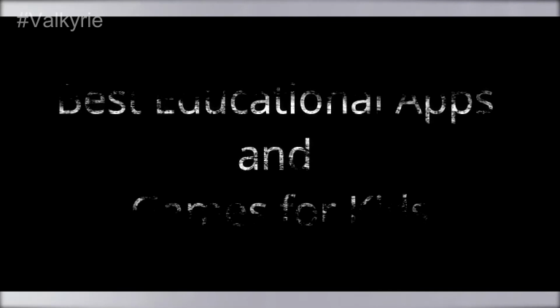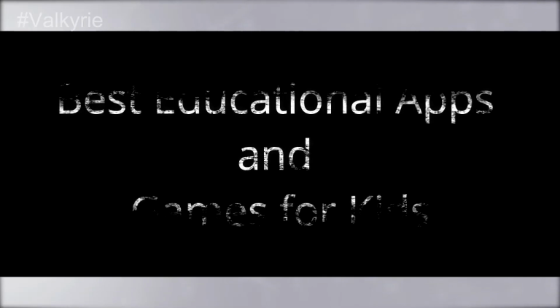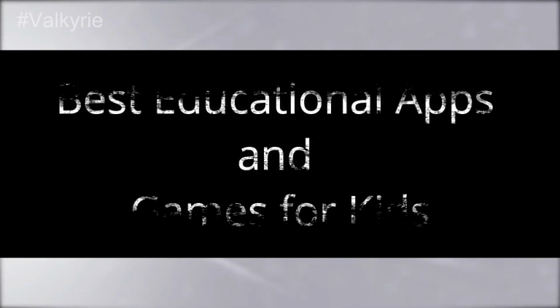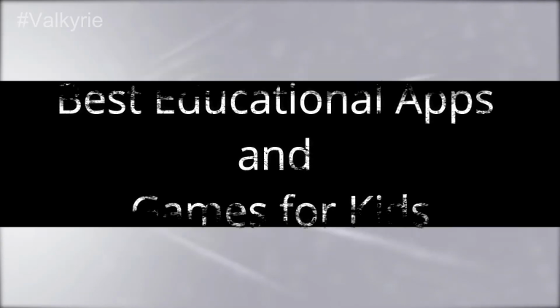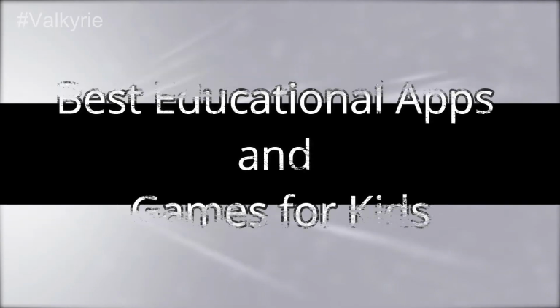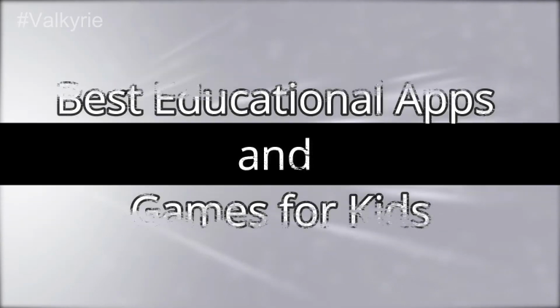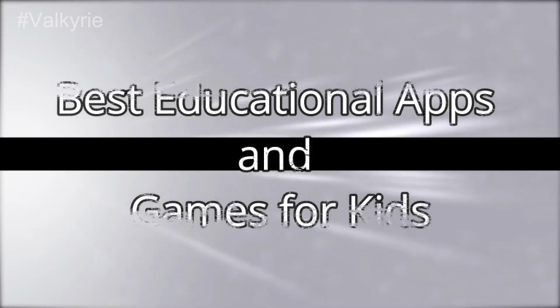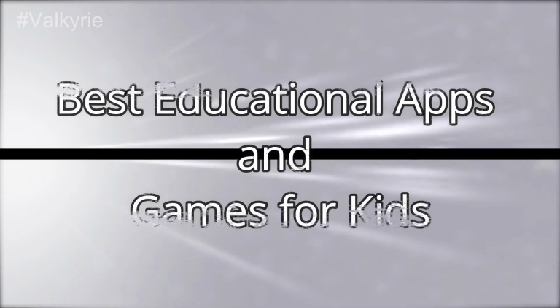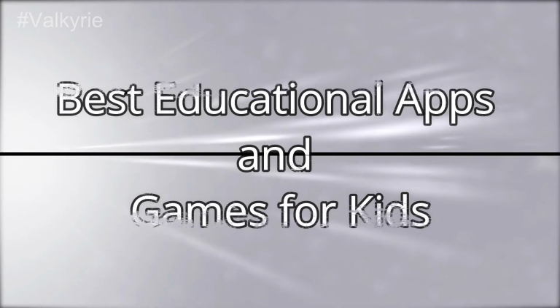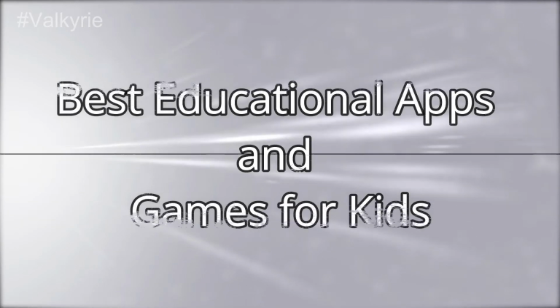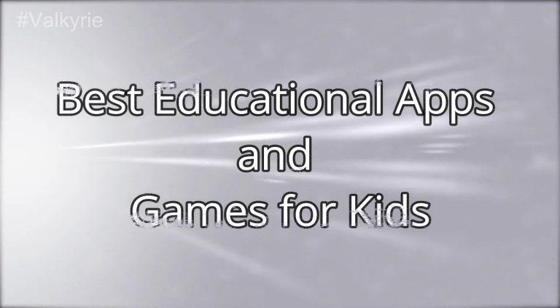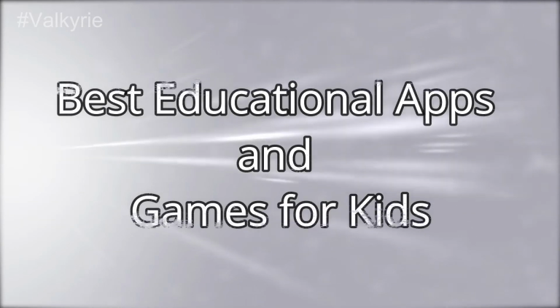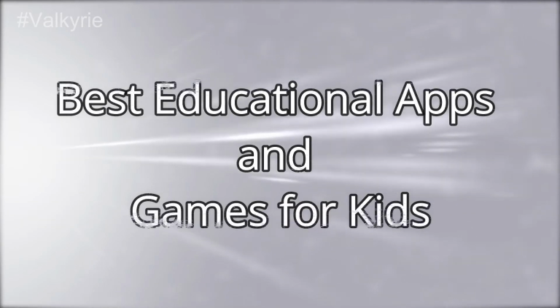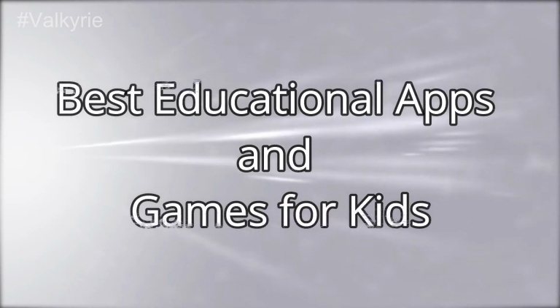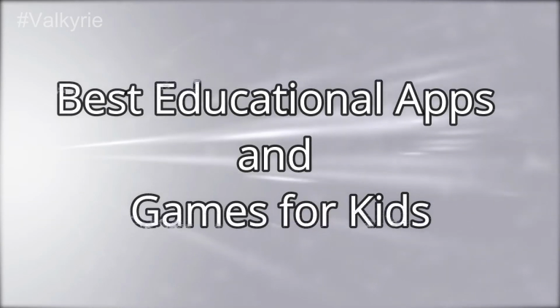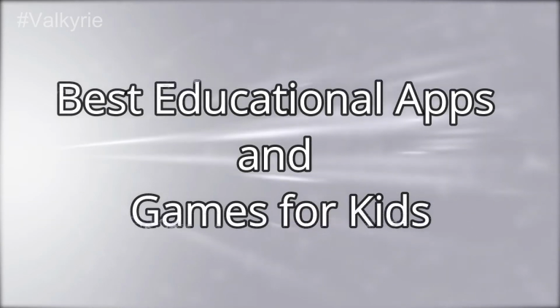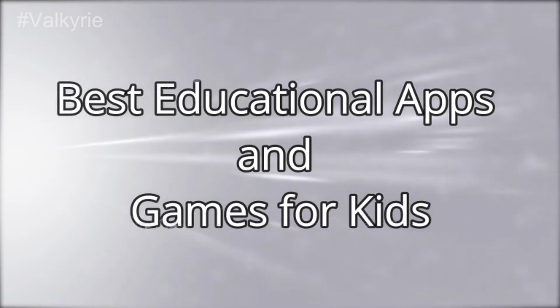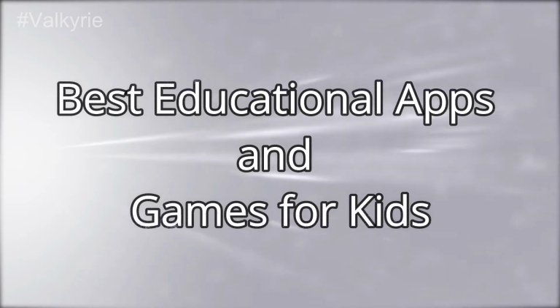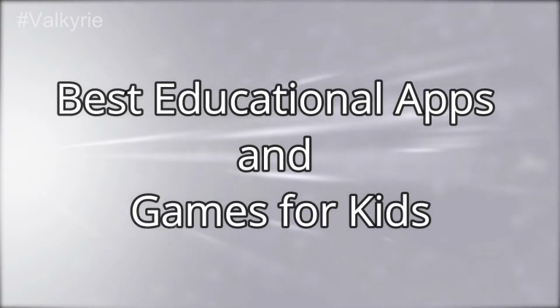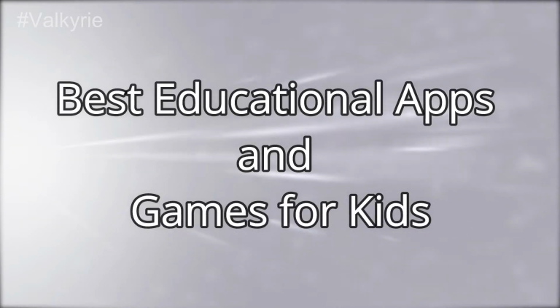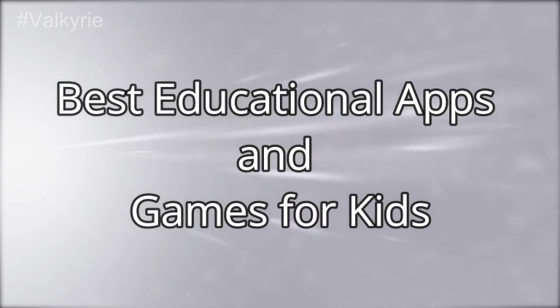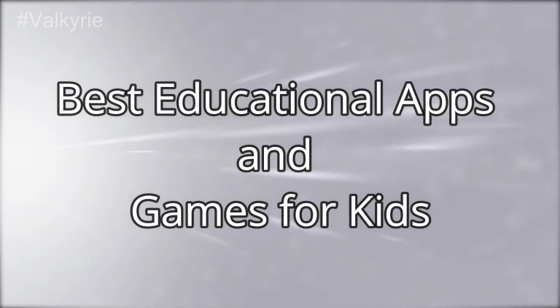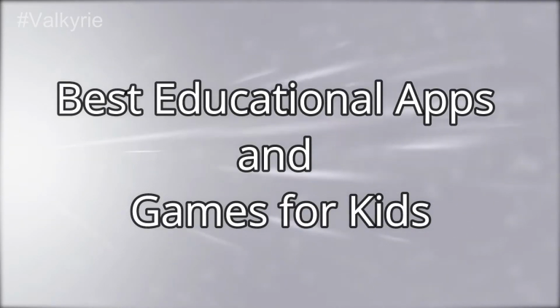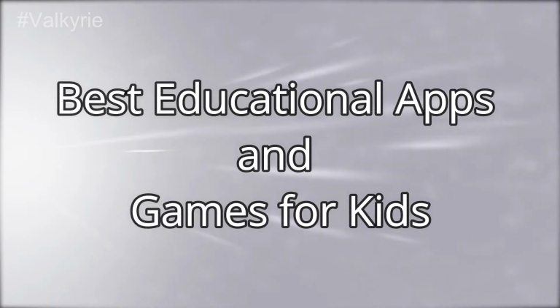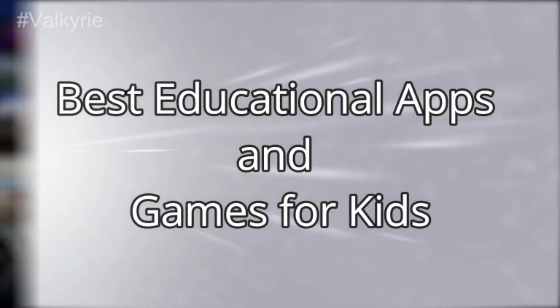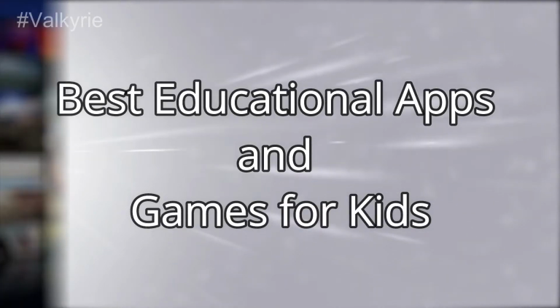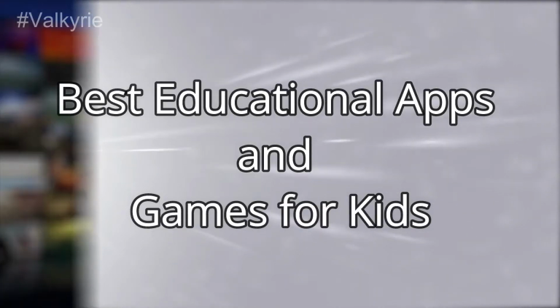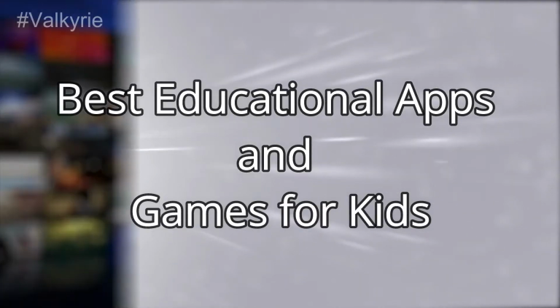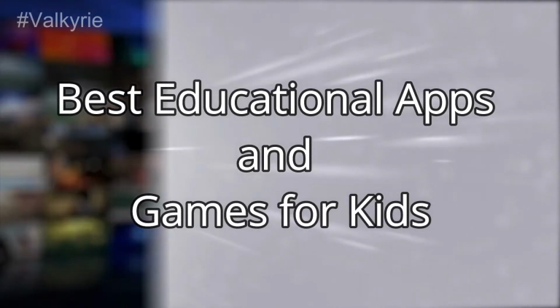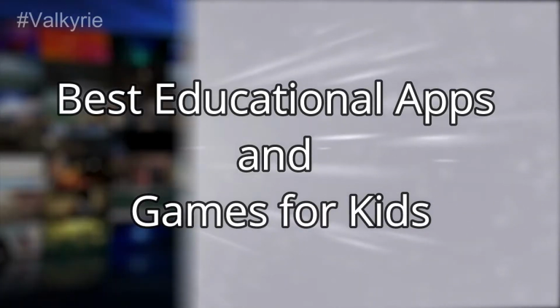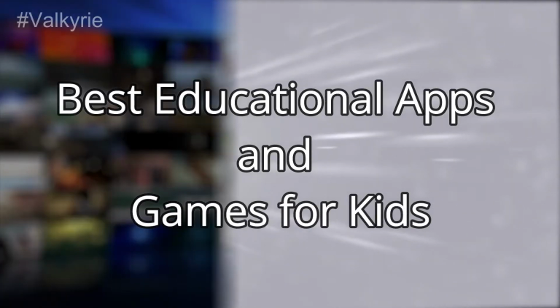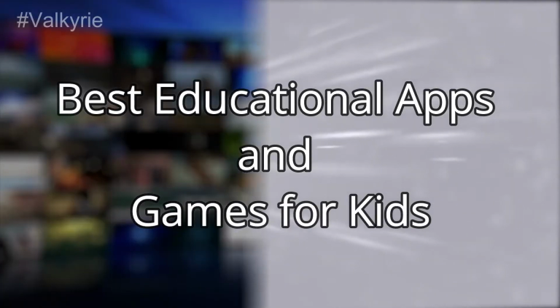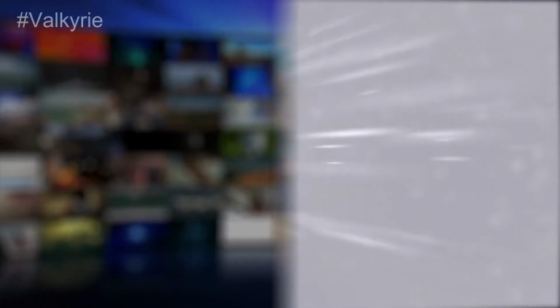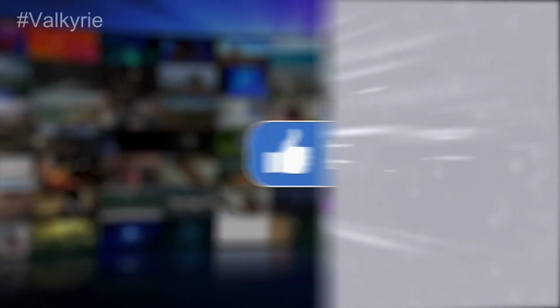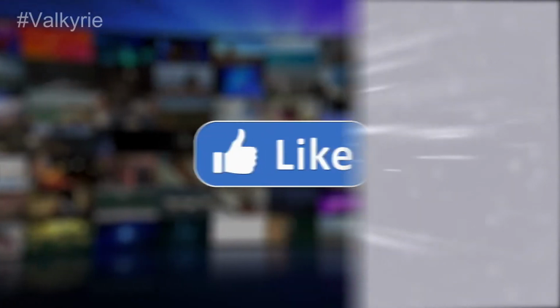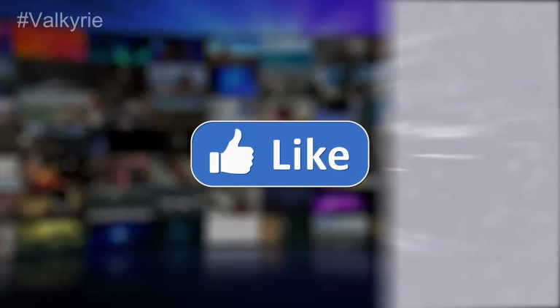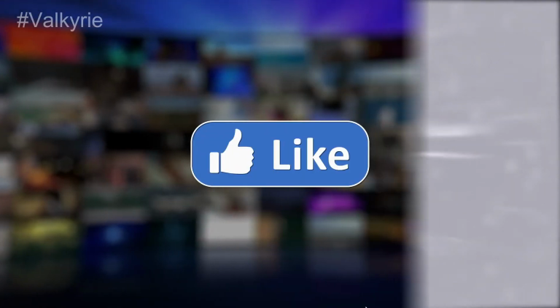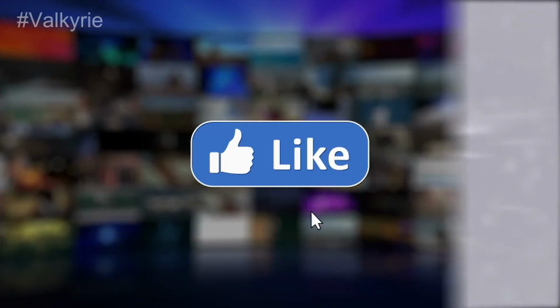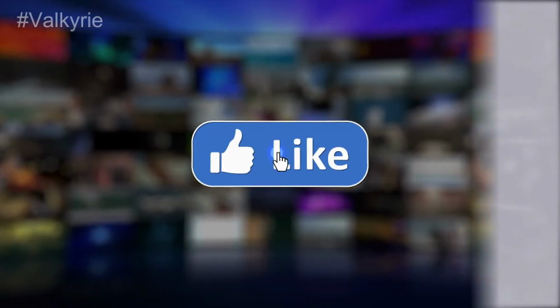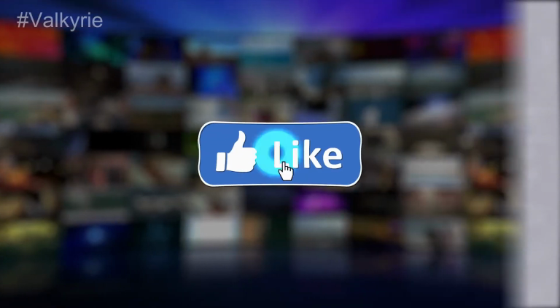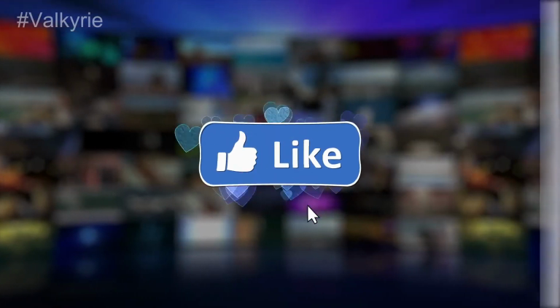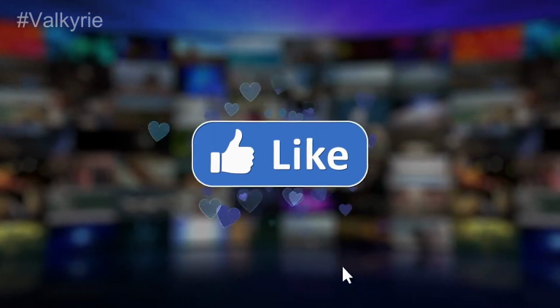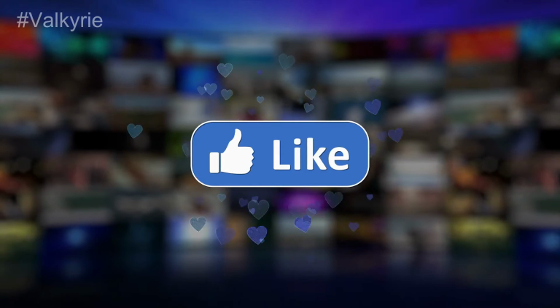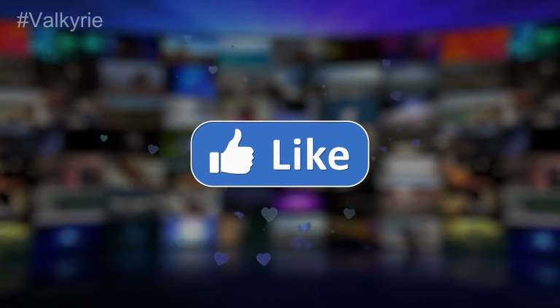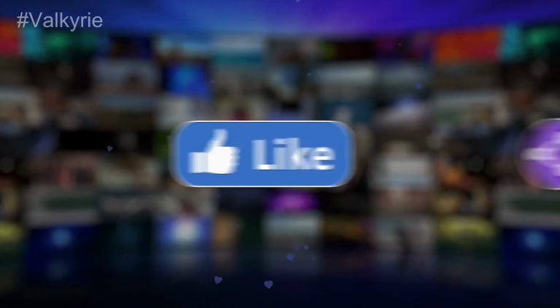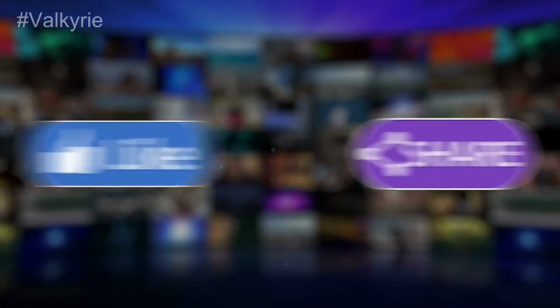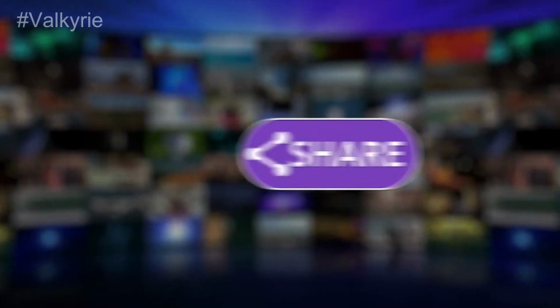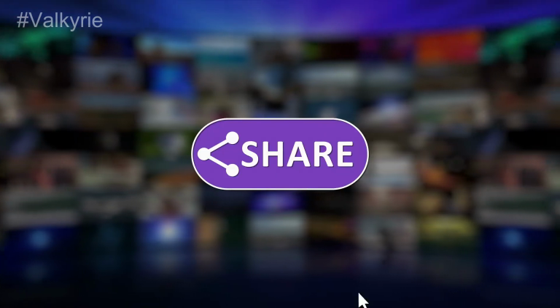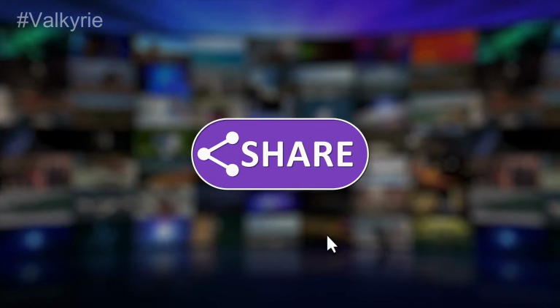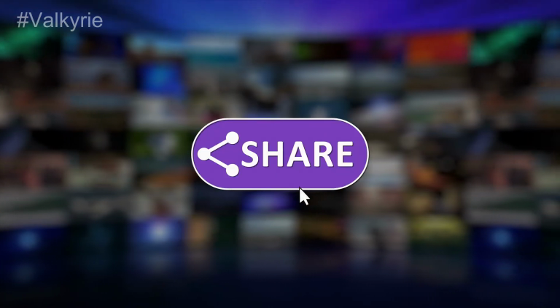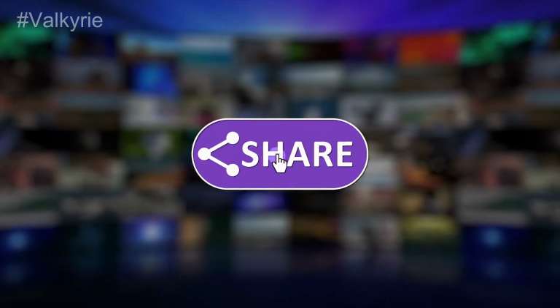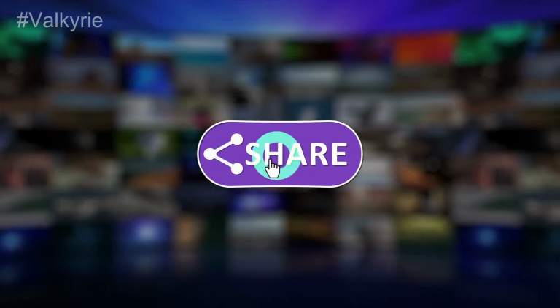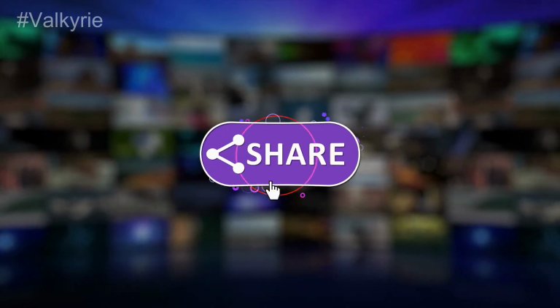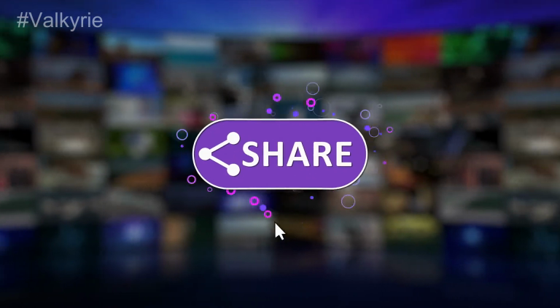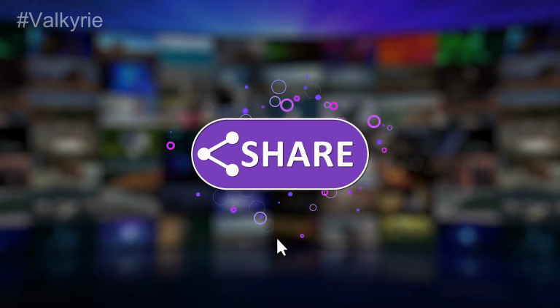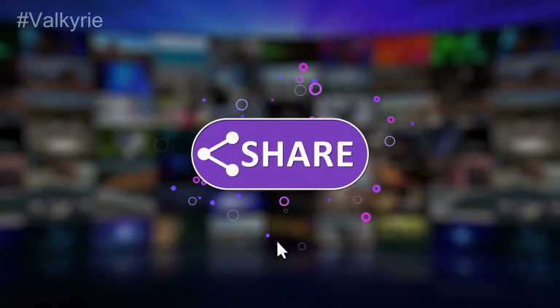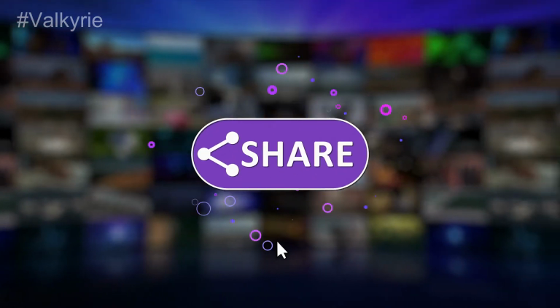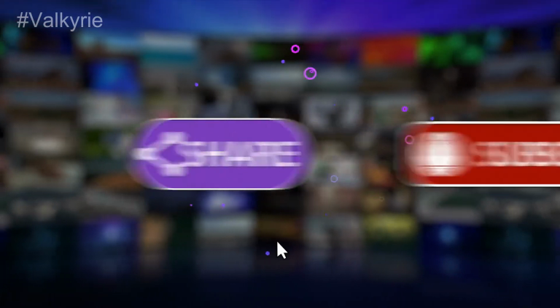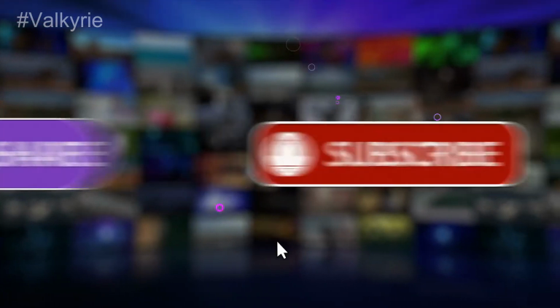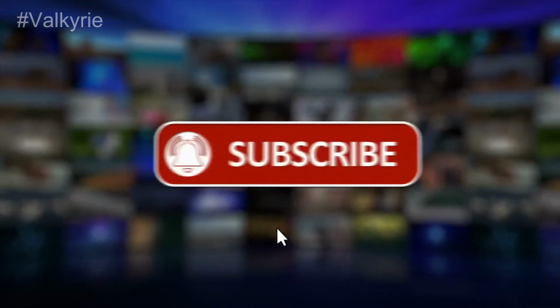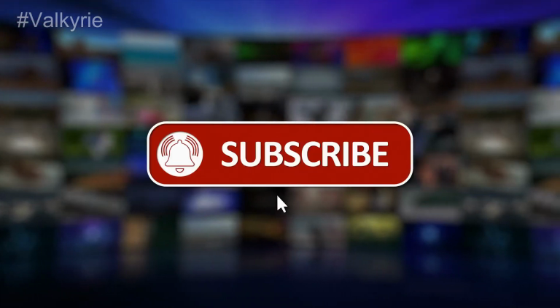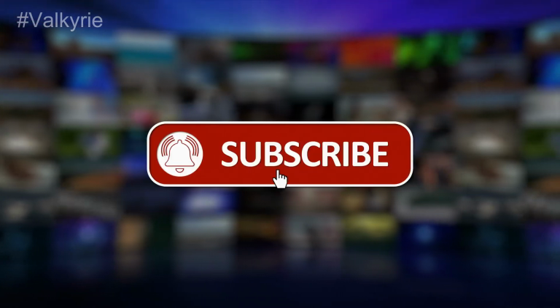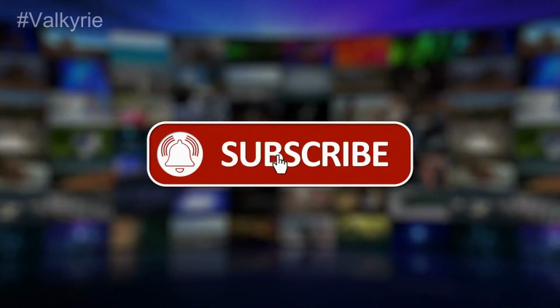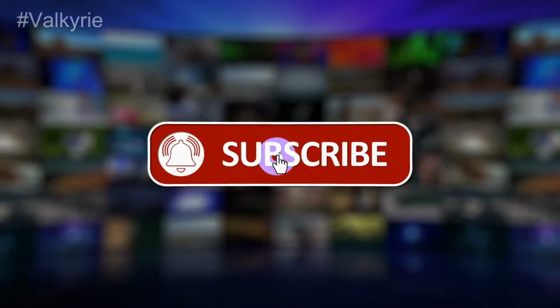The best educational apps and games for kids. If you're new to this channel, please subscribe and turn the notifications on.